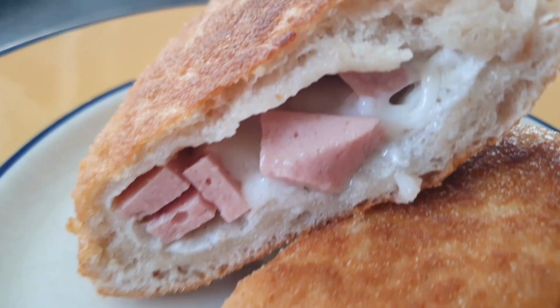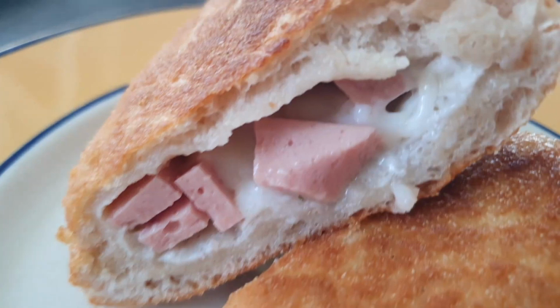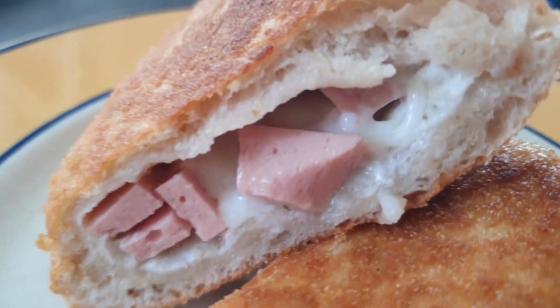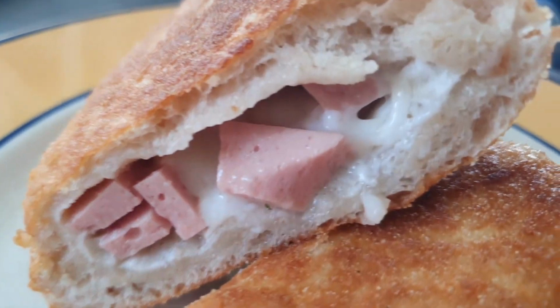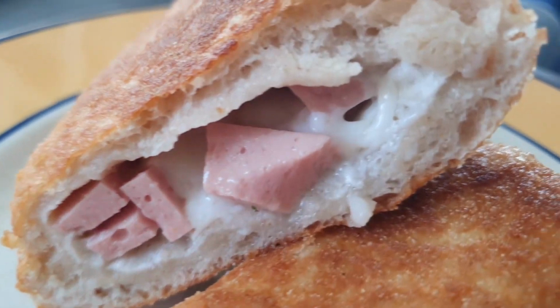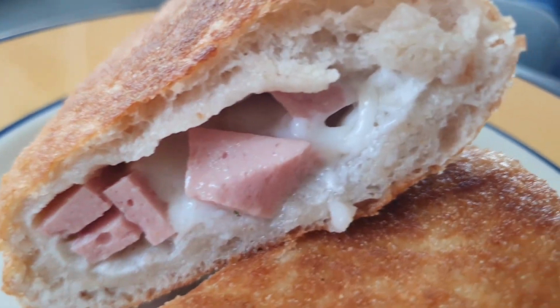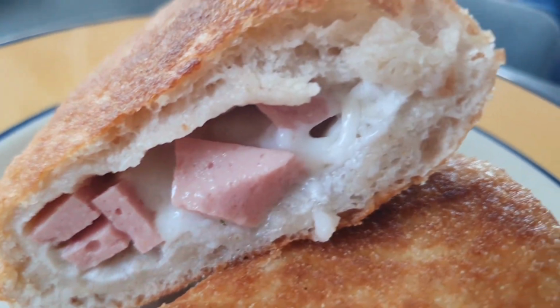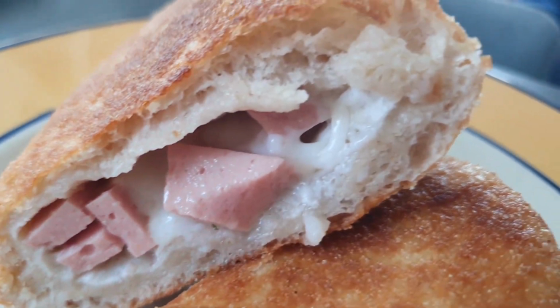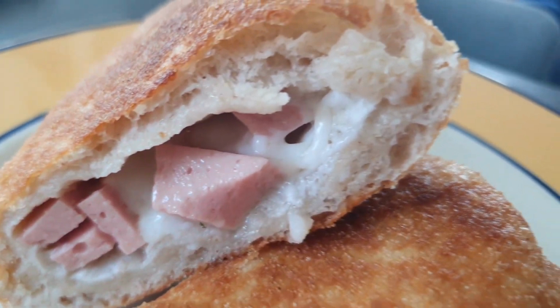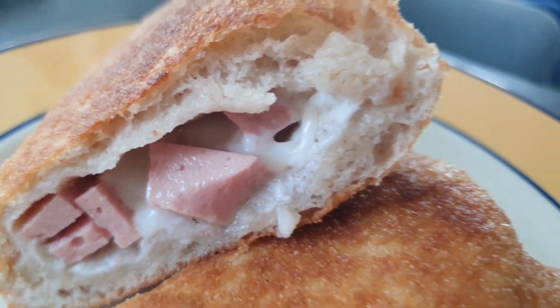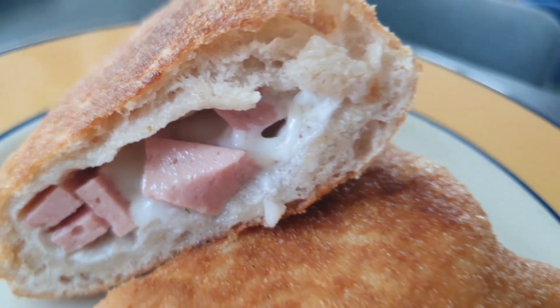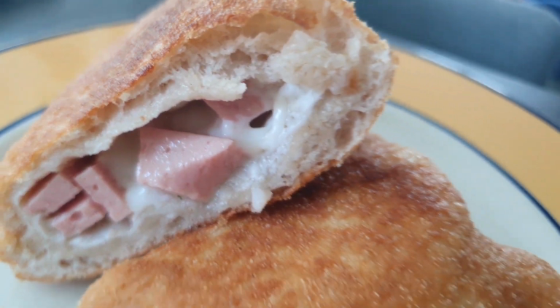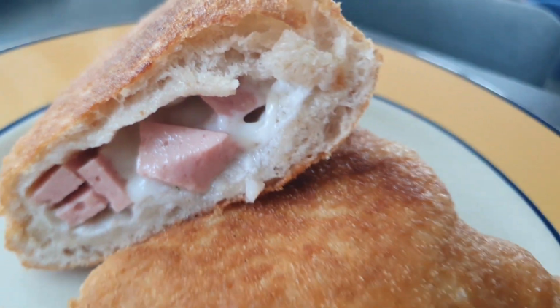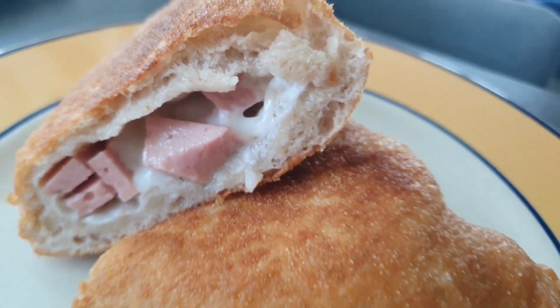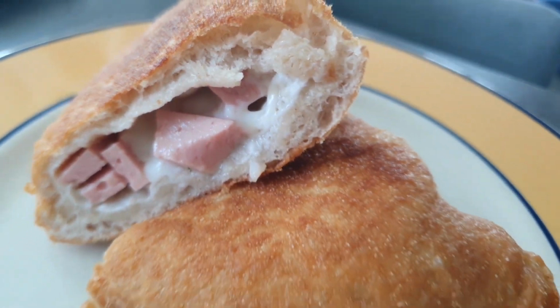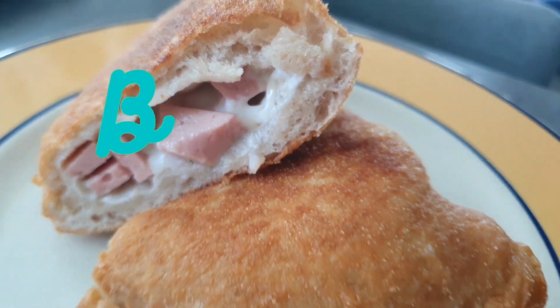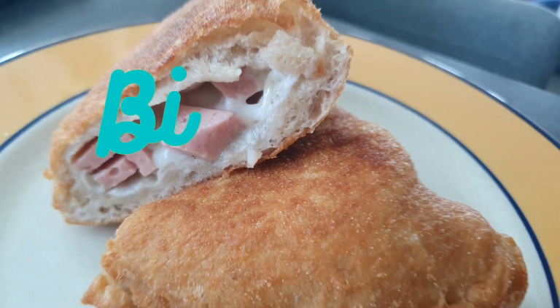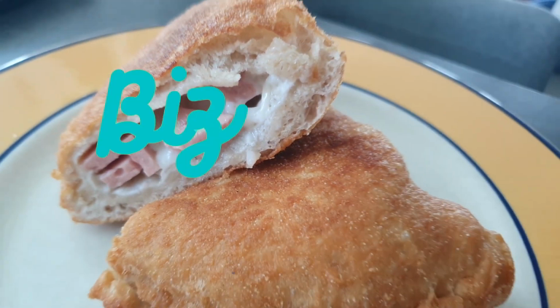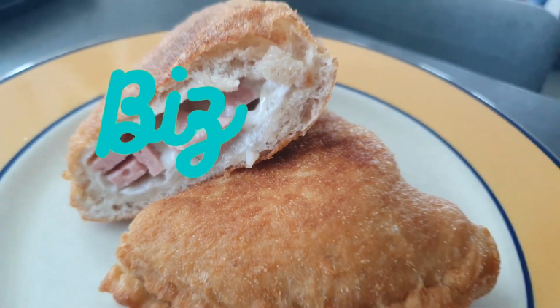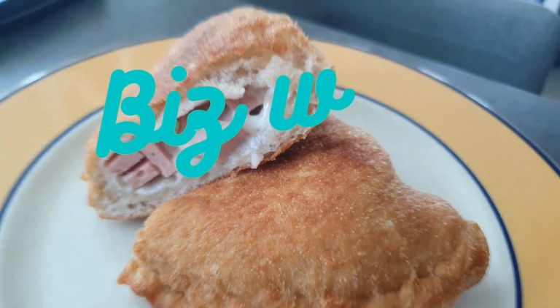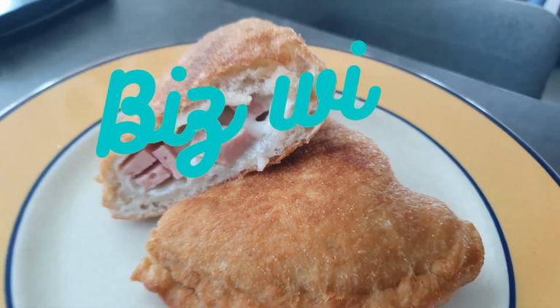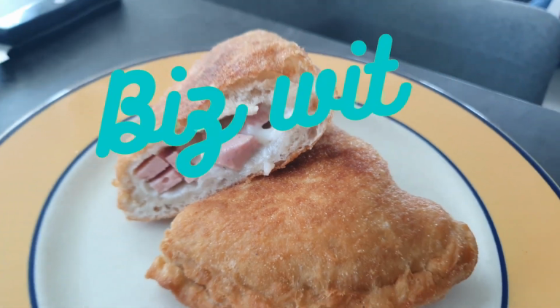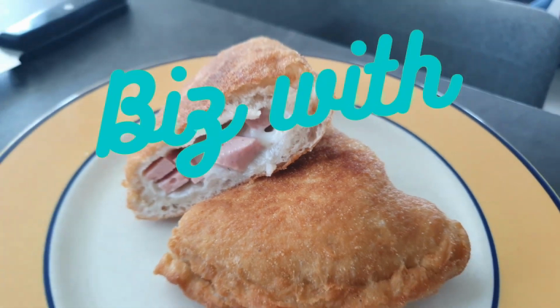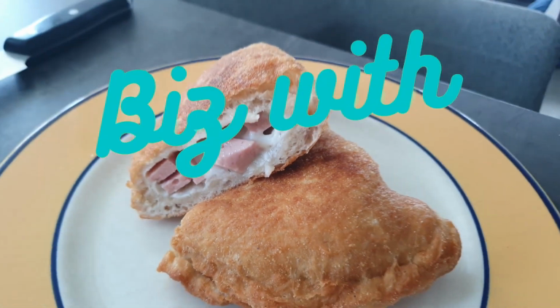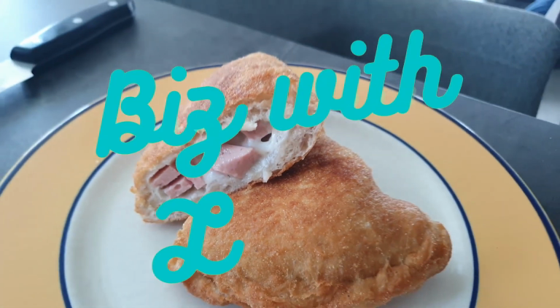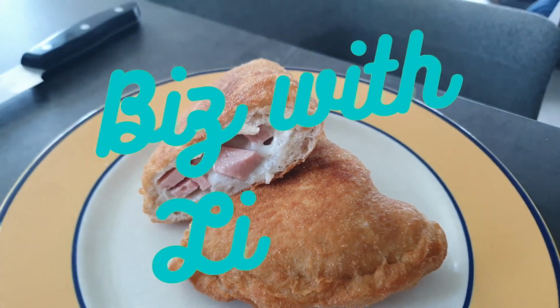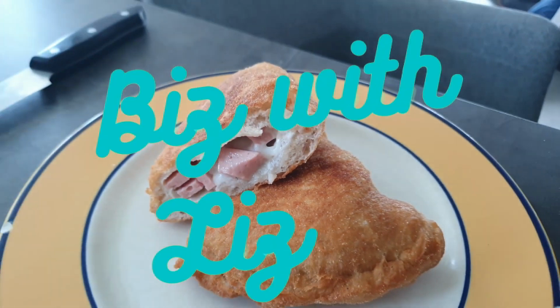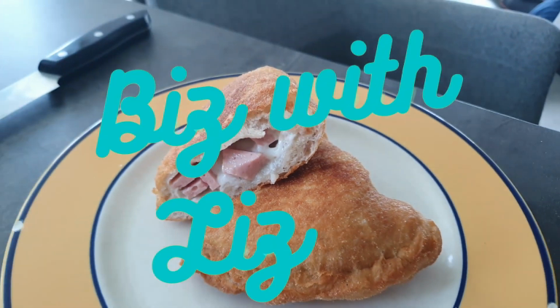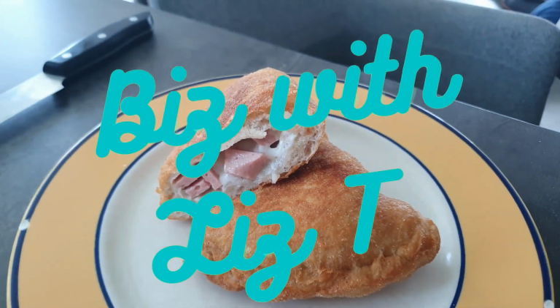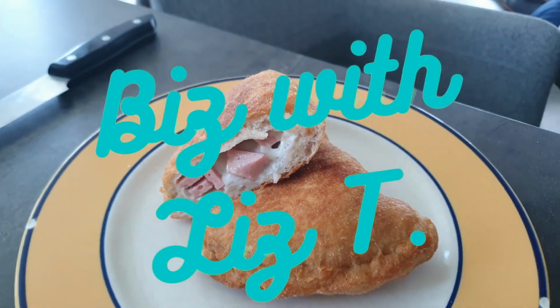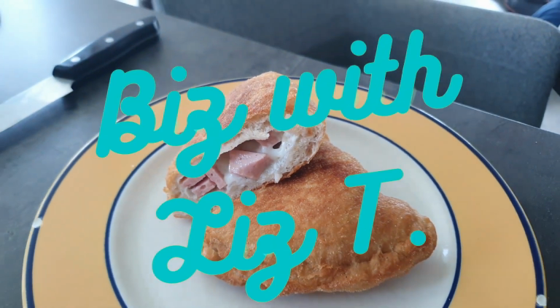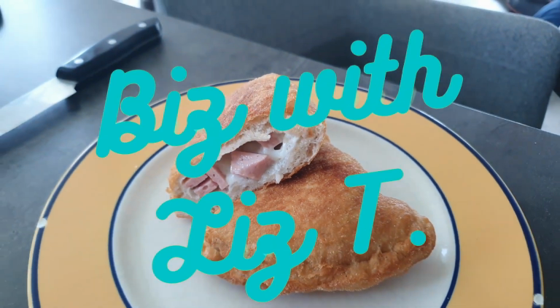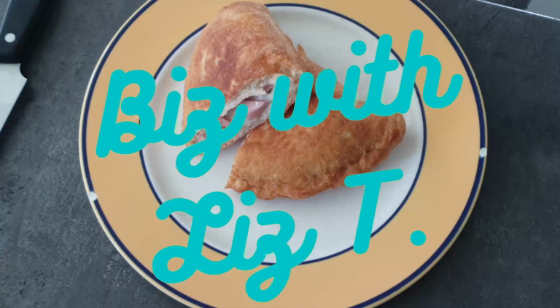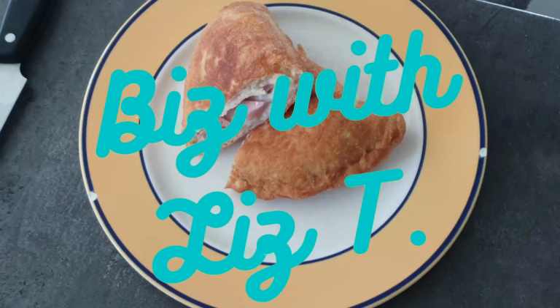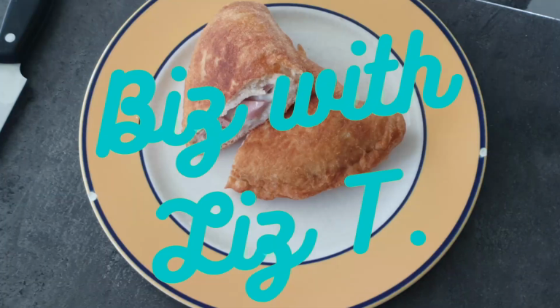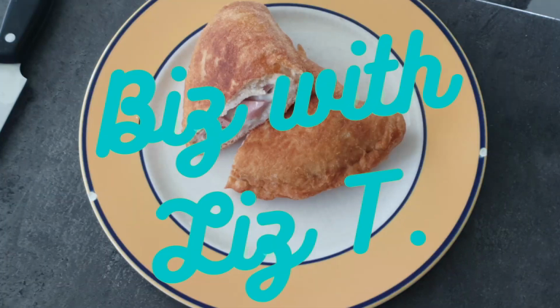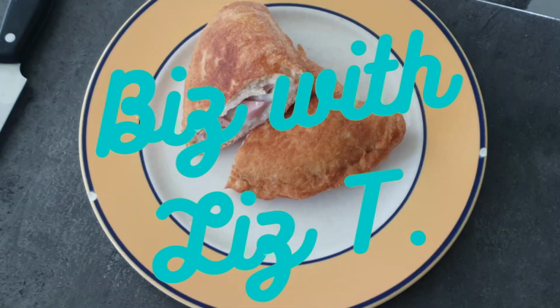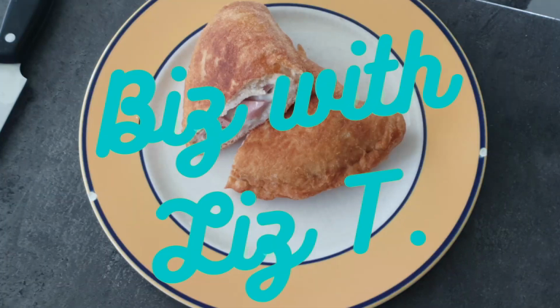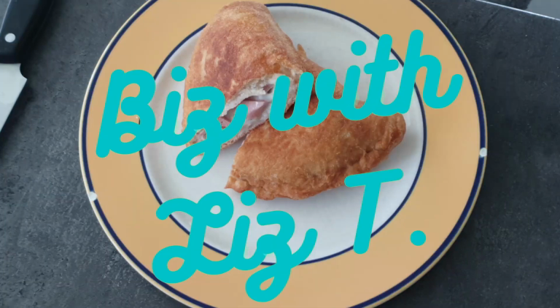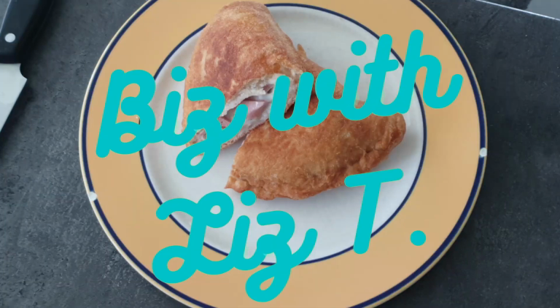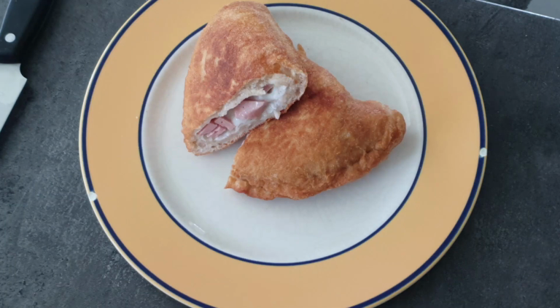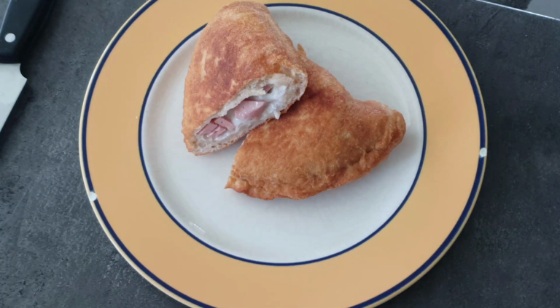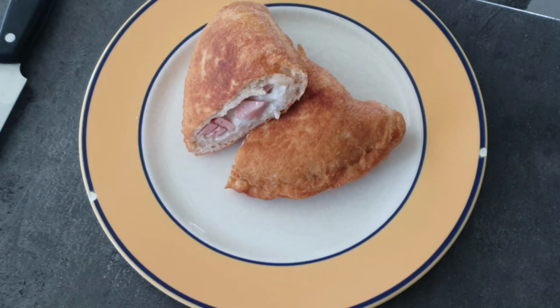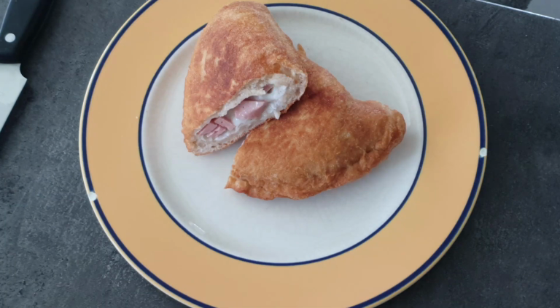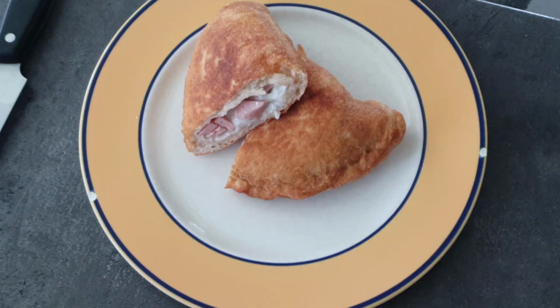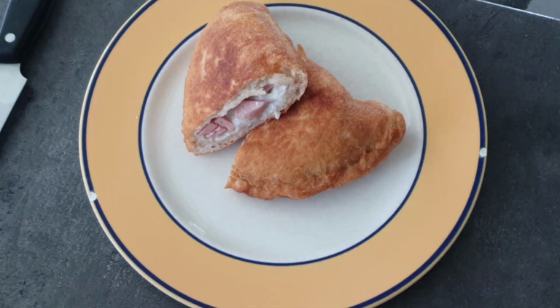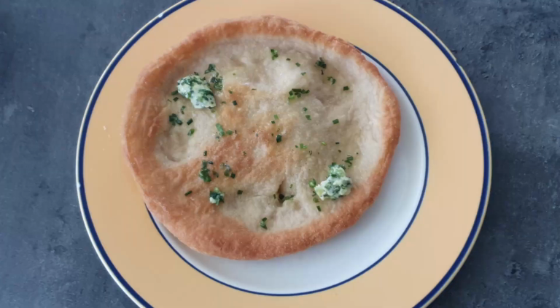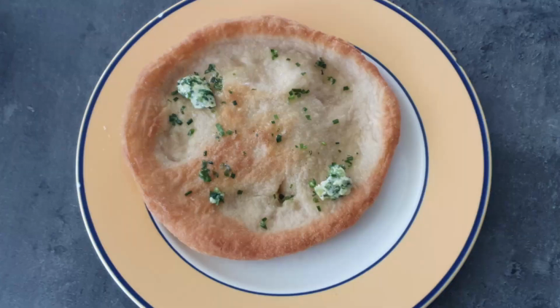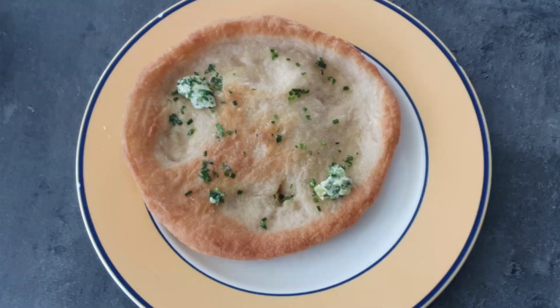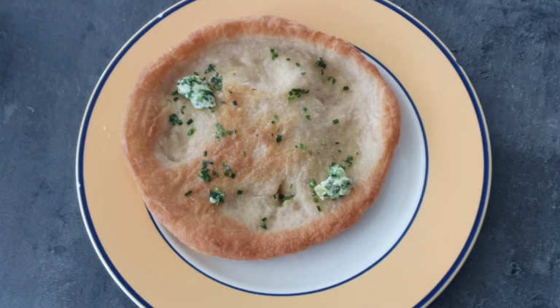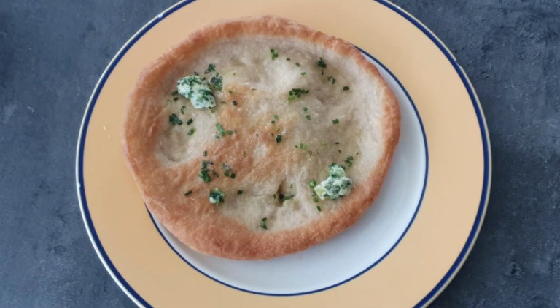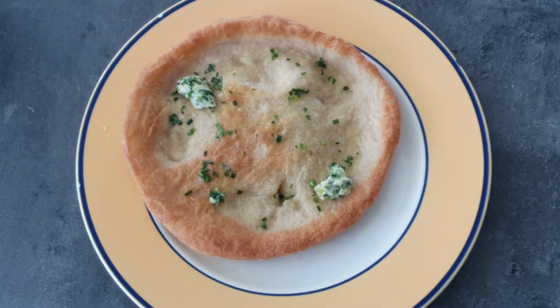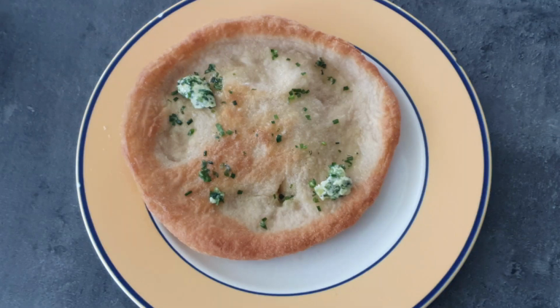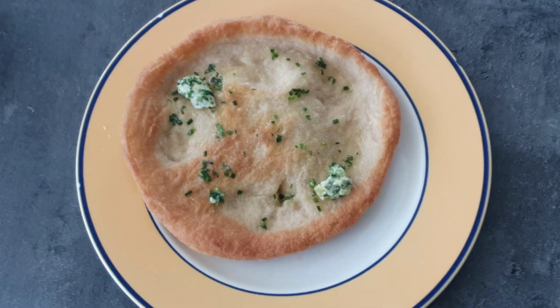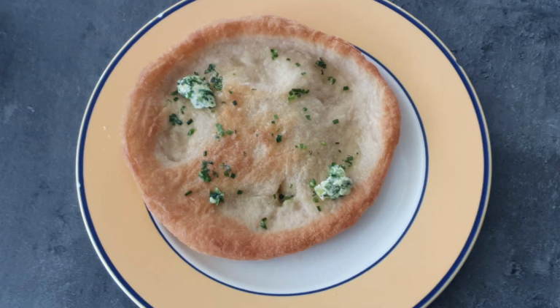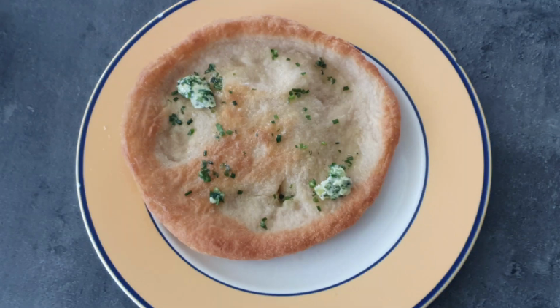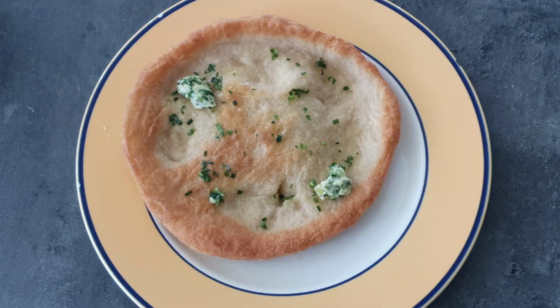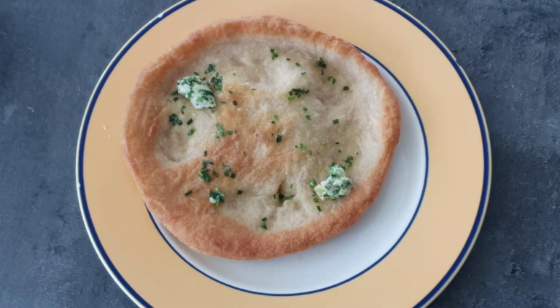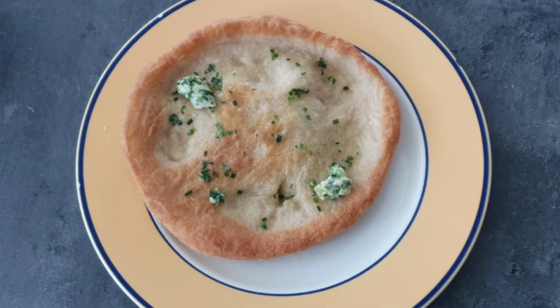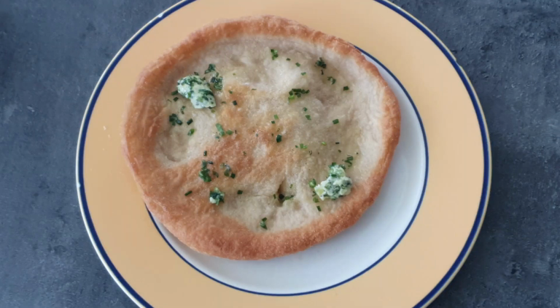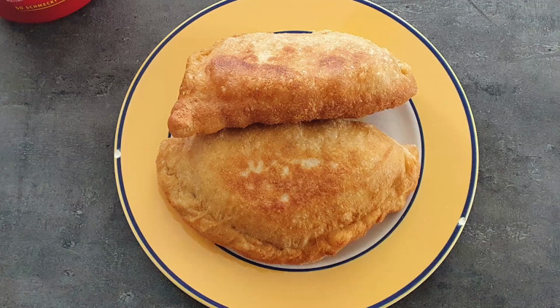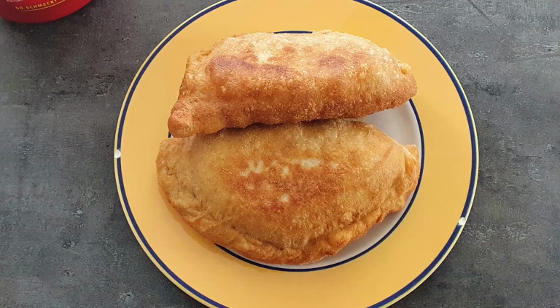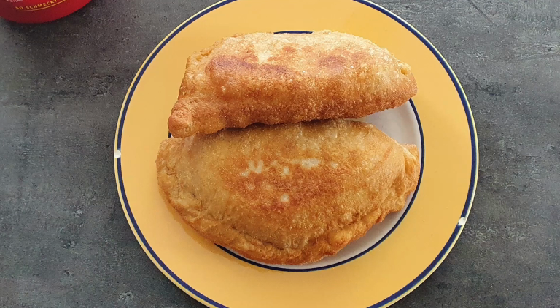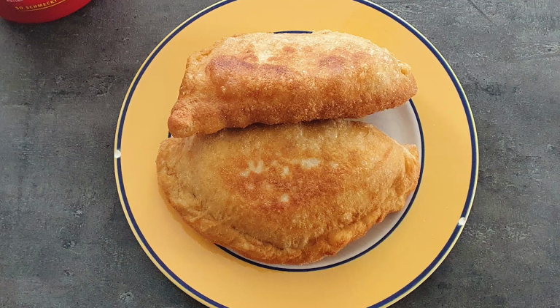Hi, my name is Liz and this is Biz with Liz Tea. Today I'm showing you our version of the Hungarian langos that I got in my hometown.